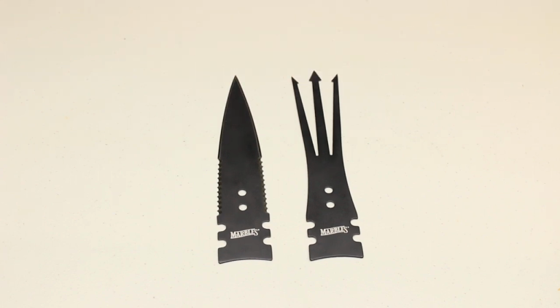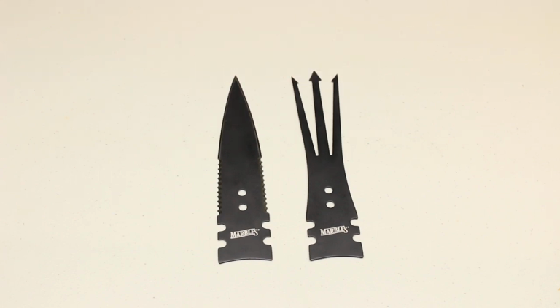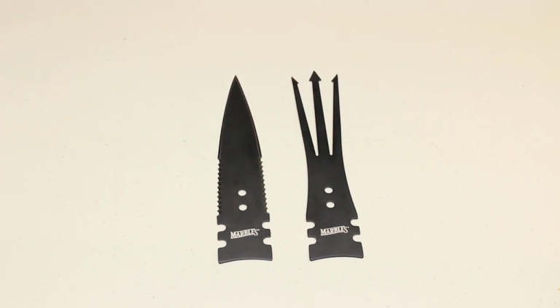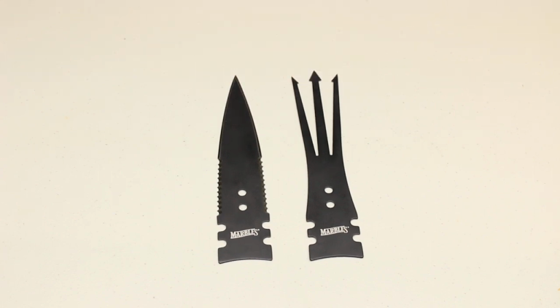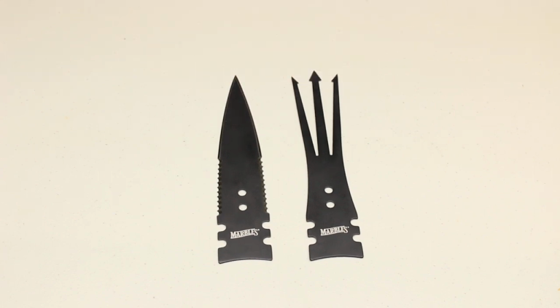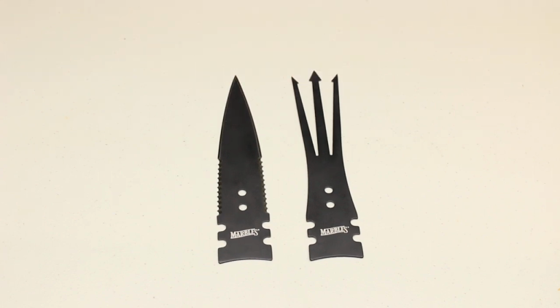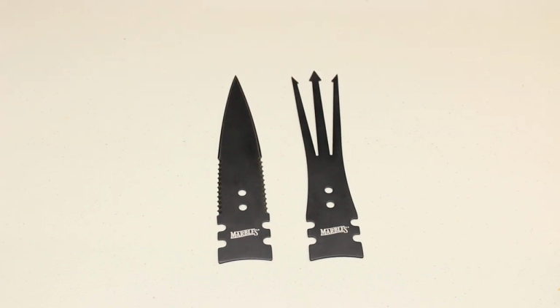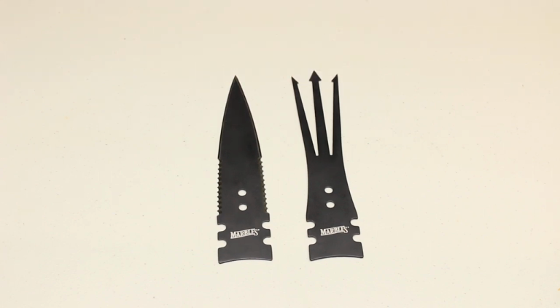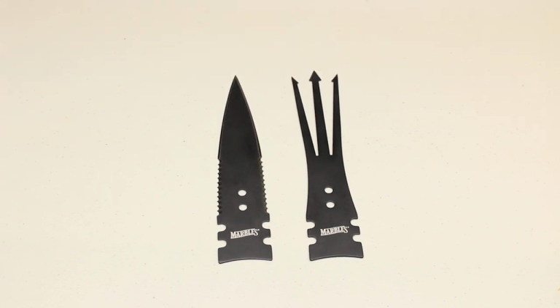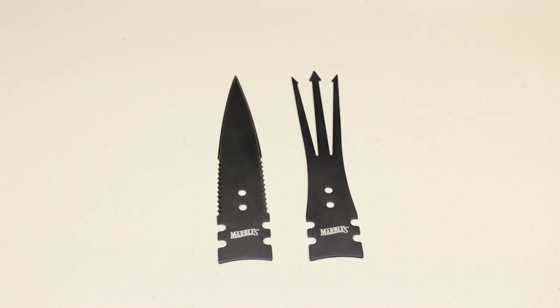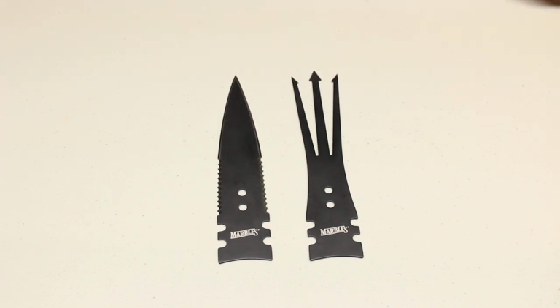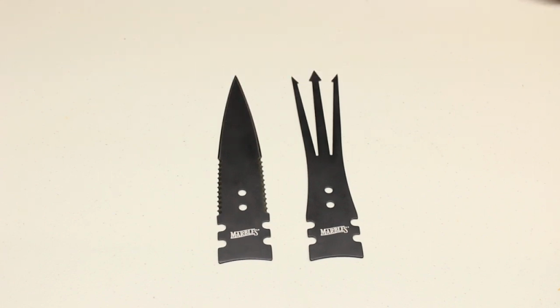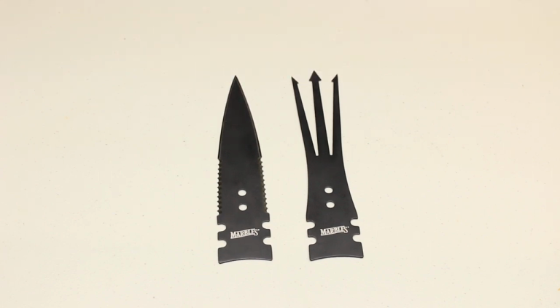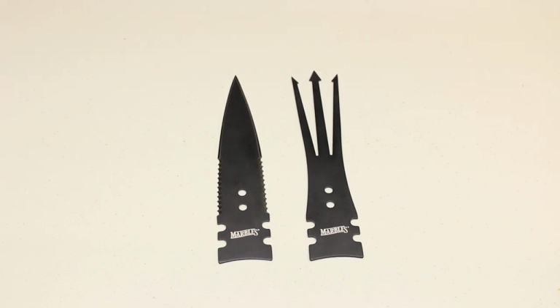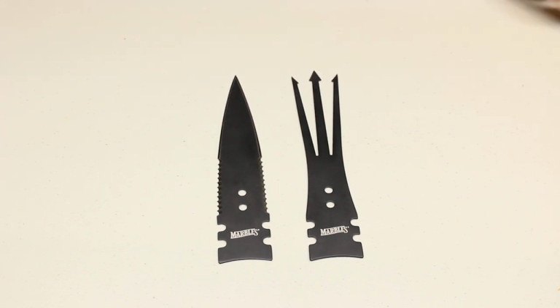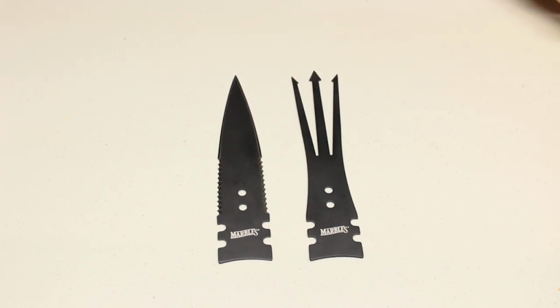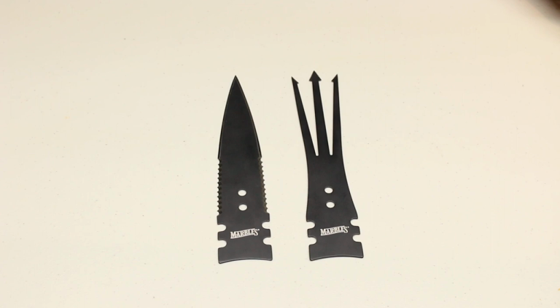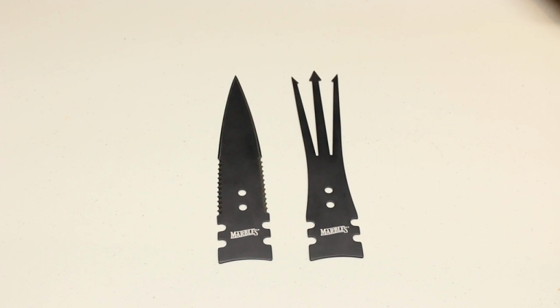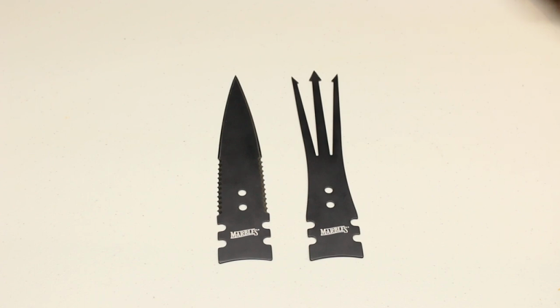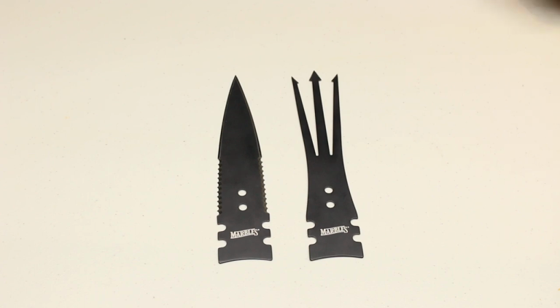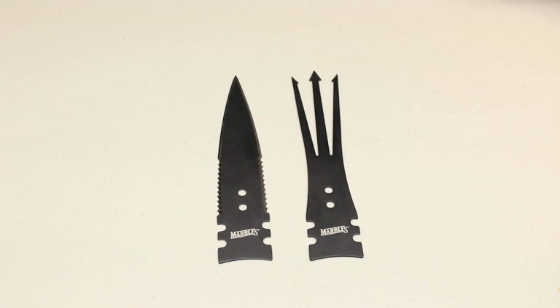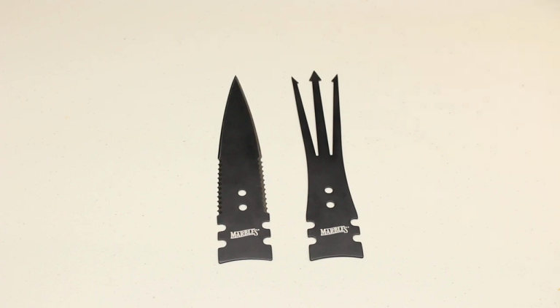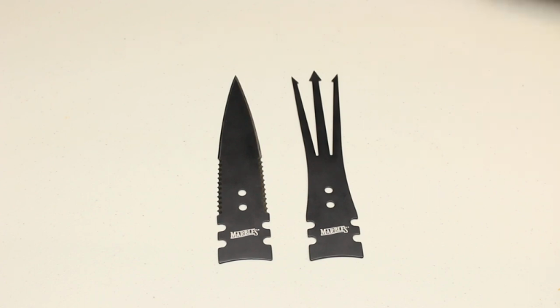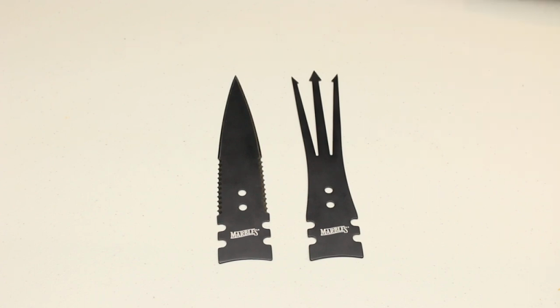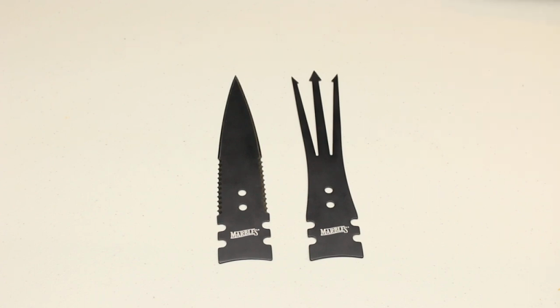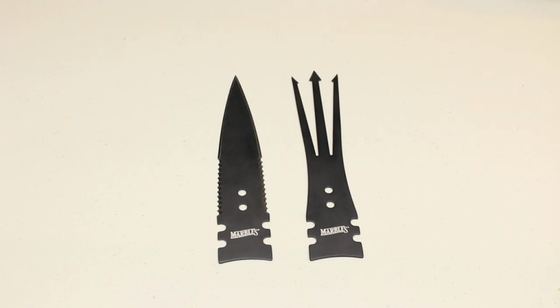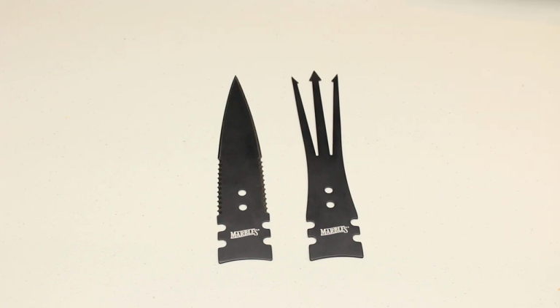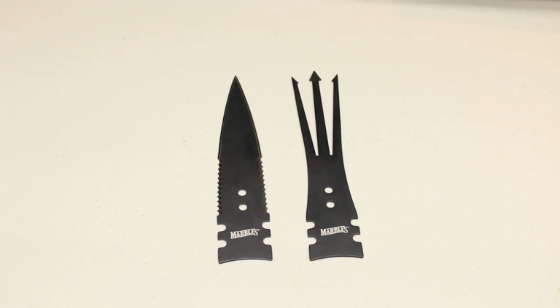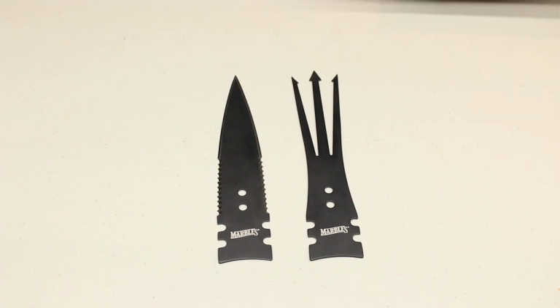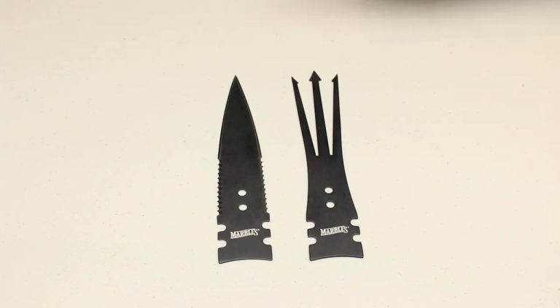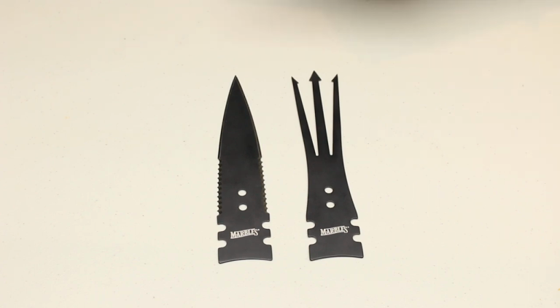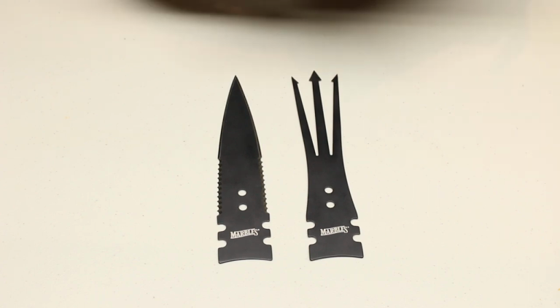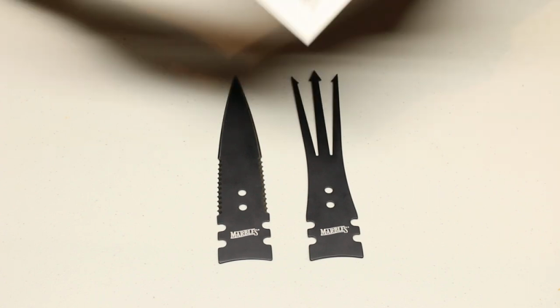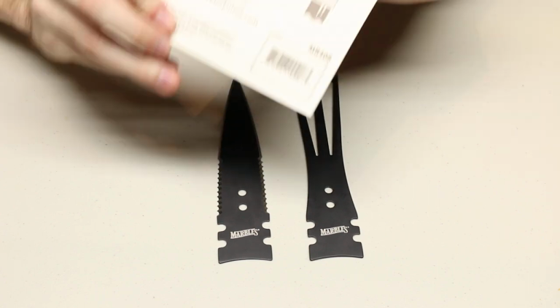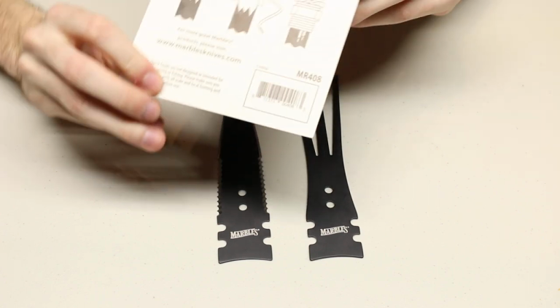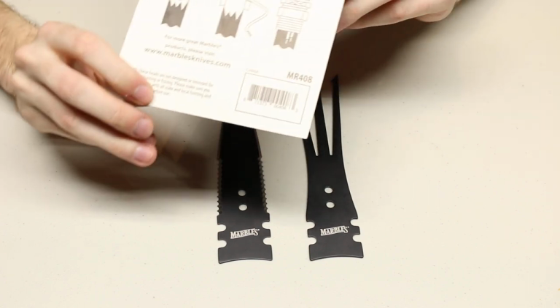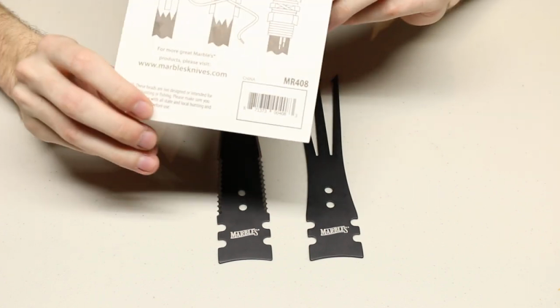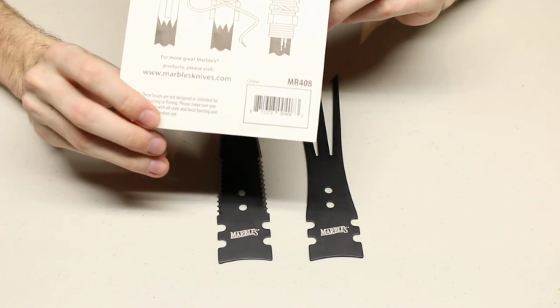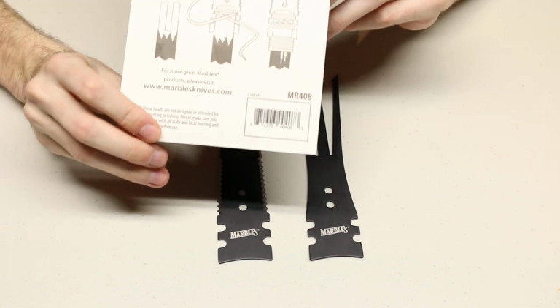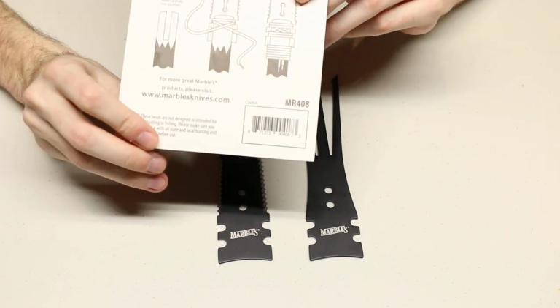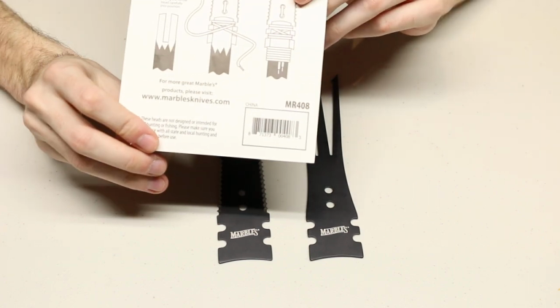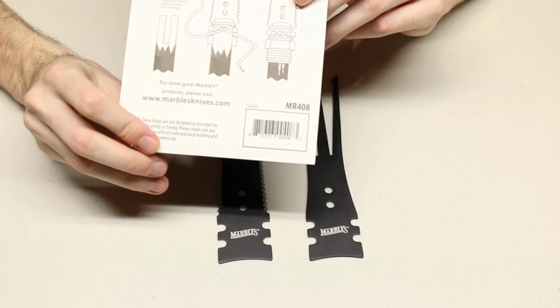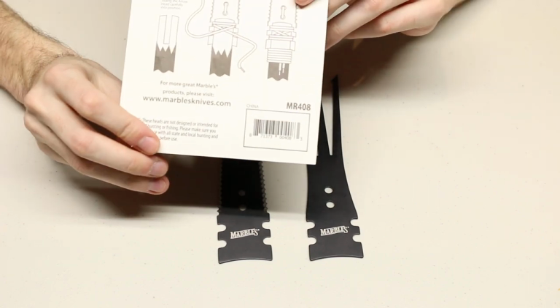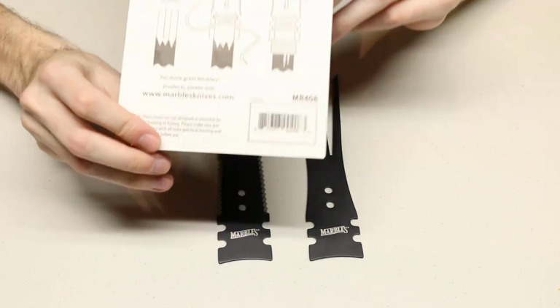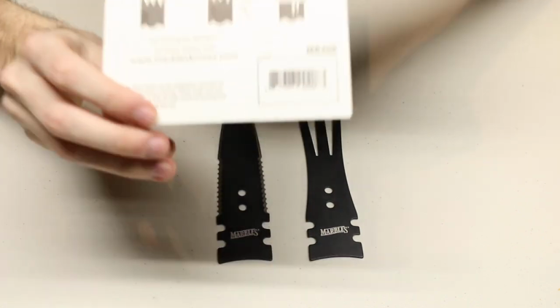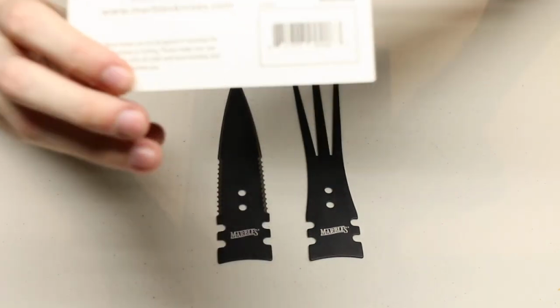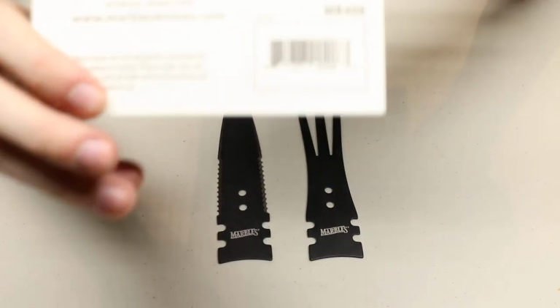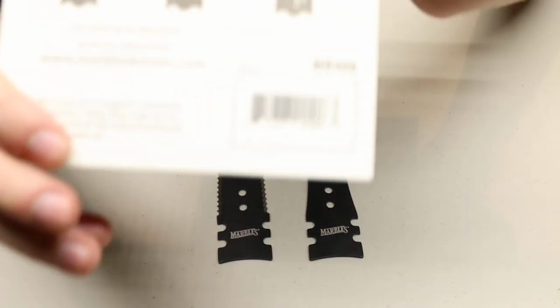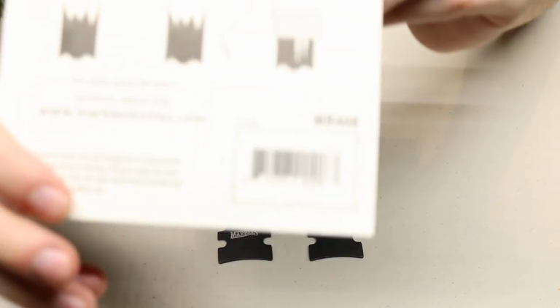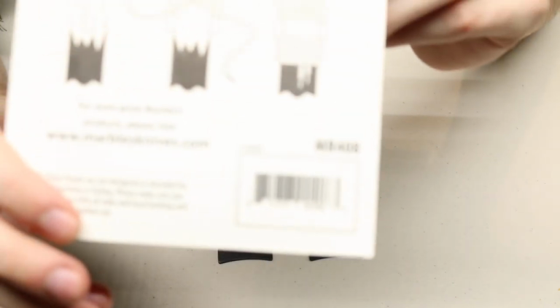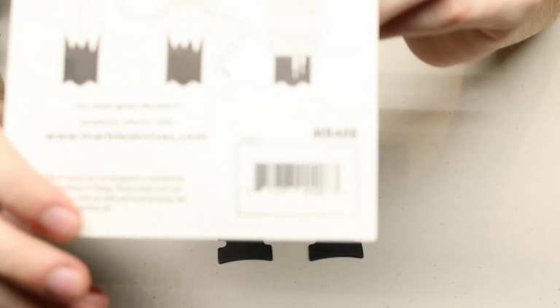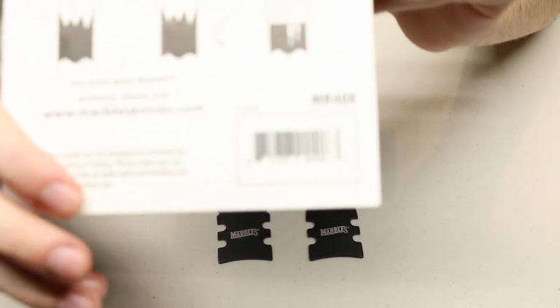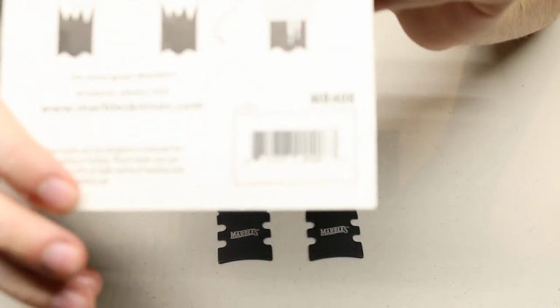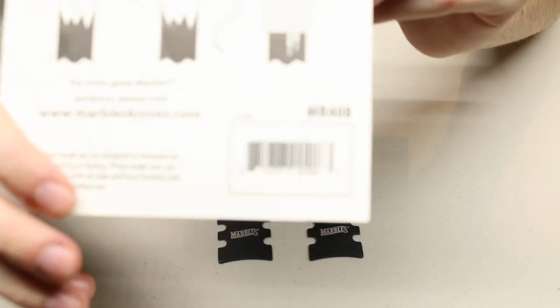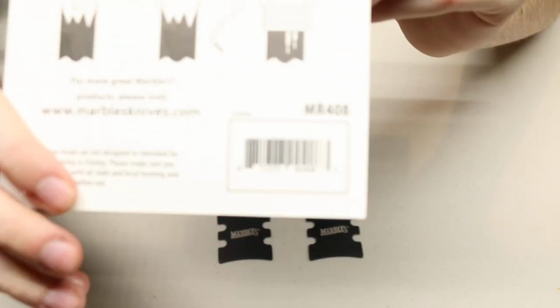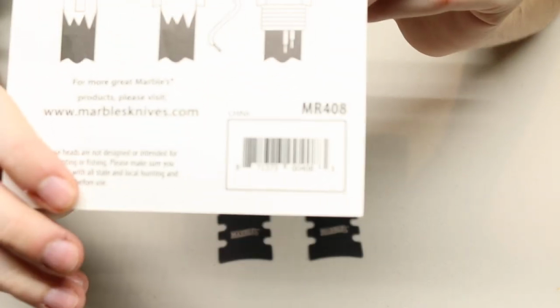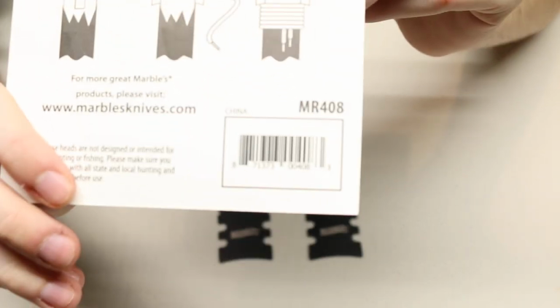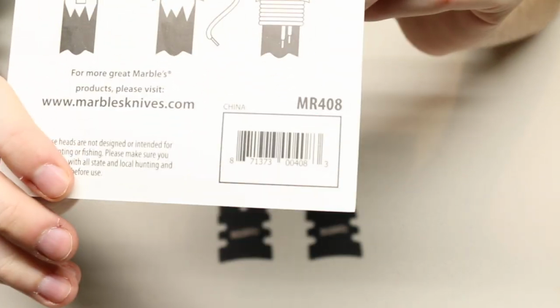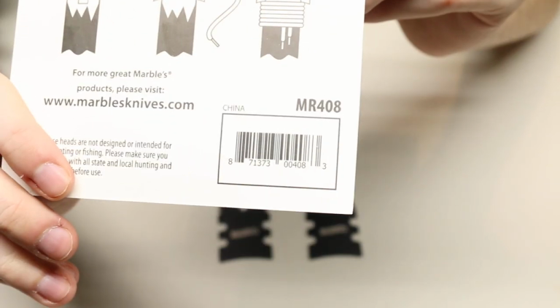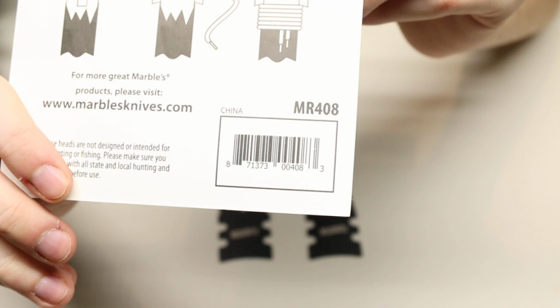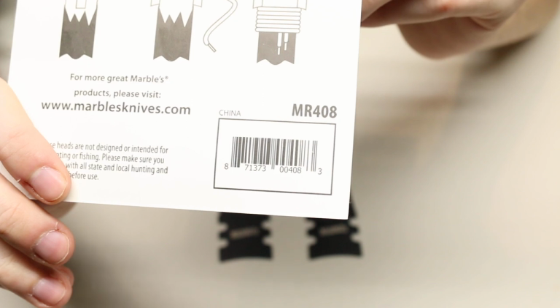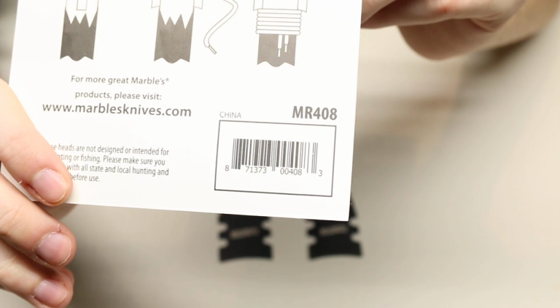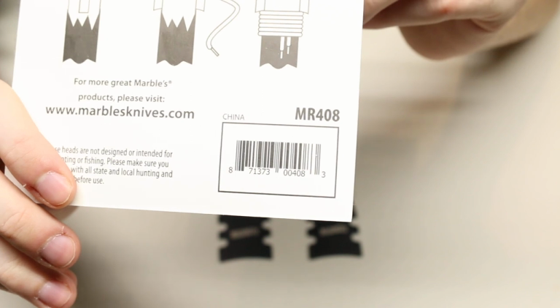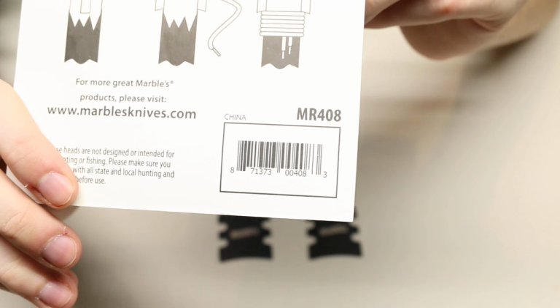This is model number MR408 as you can see right there.